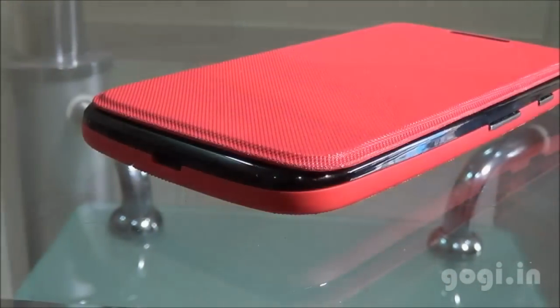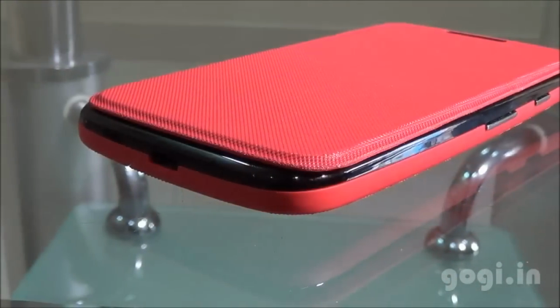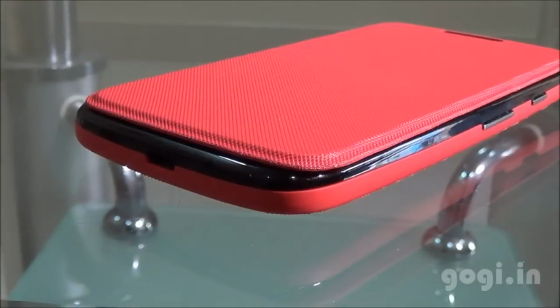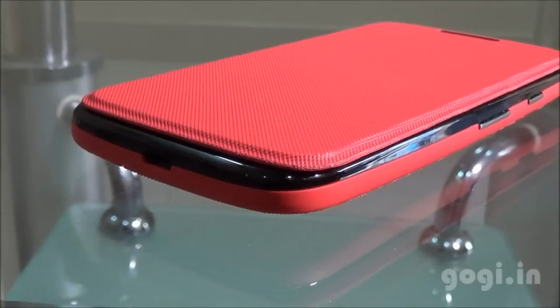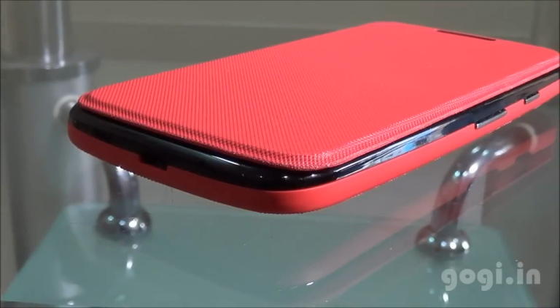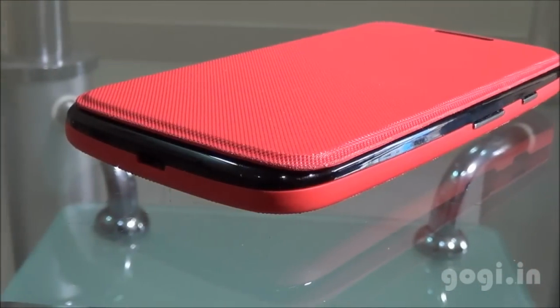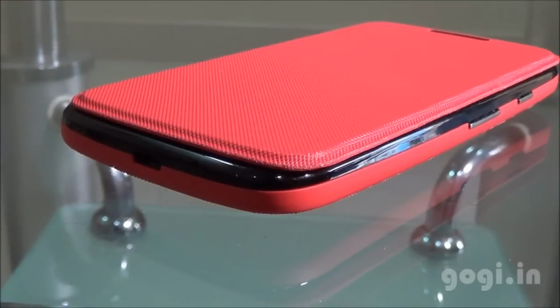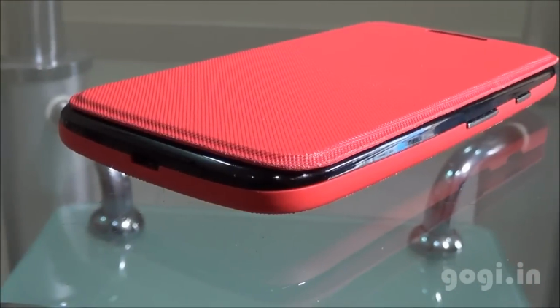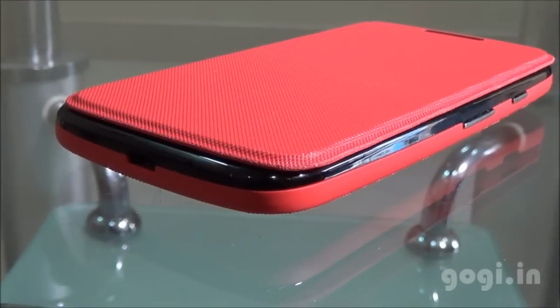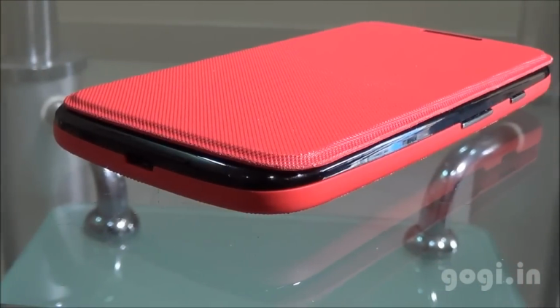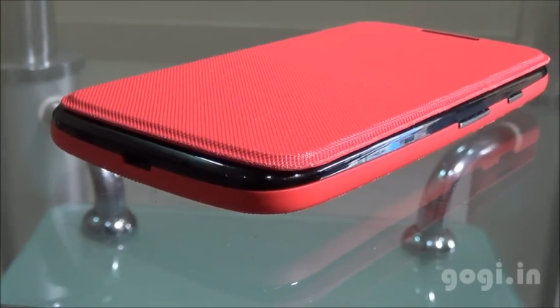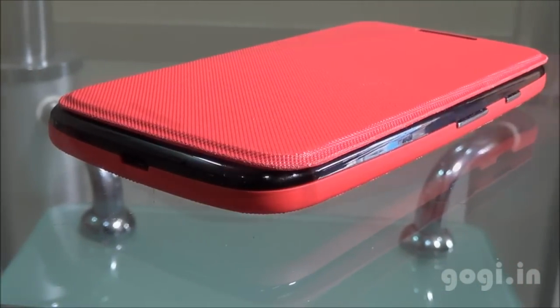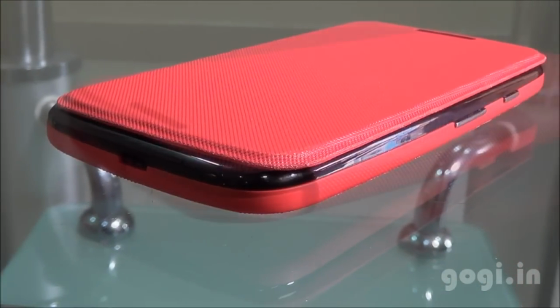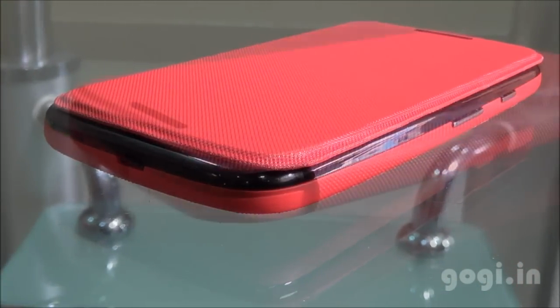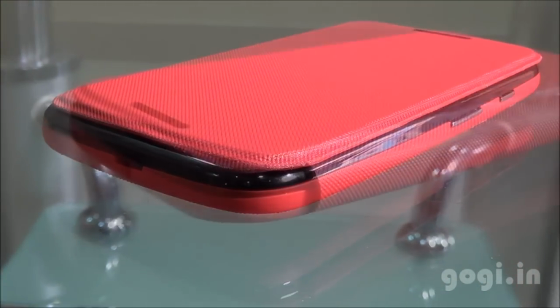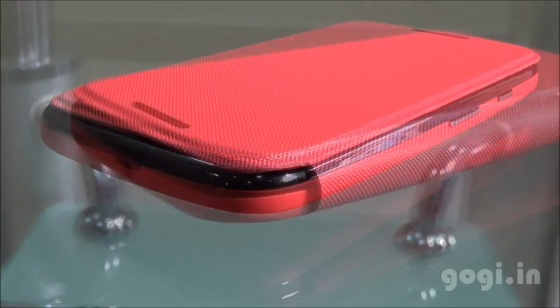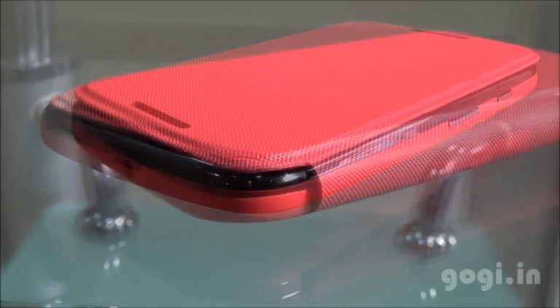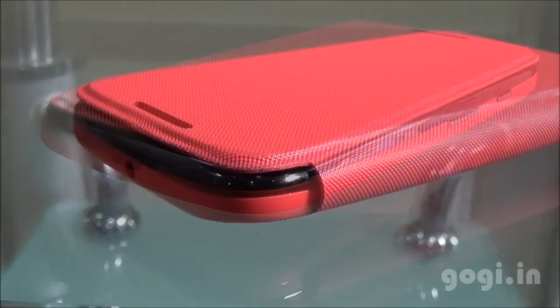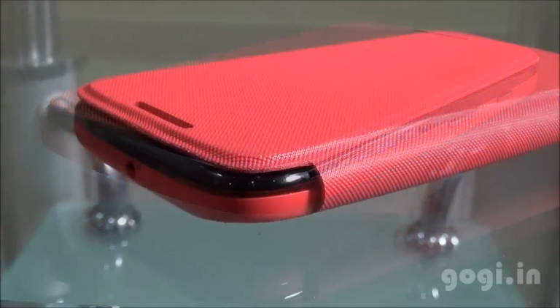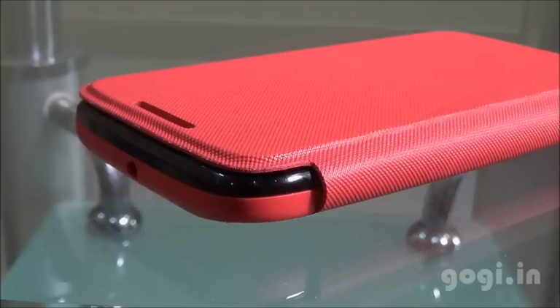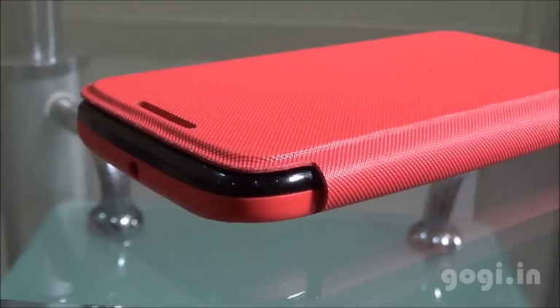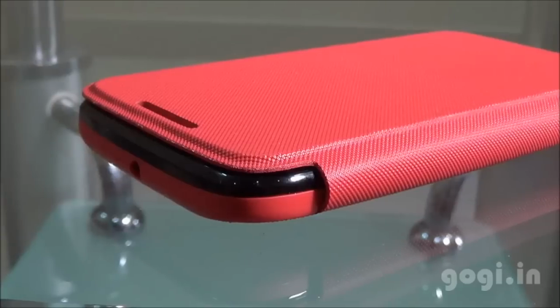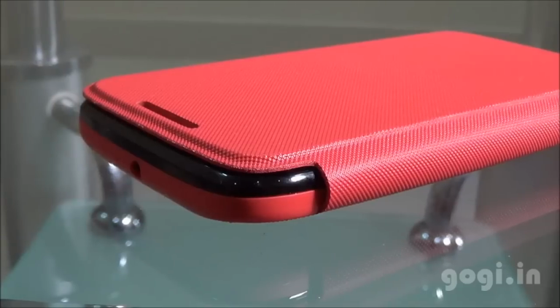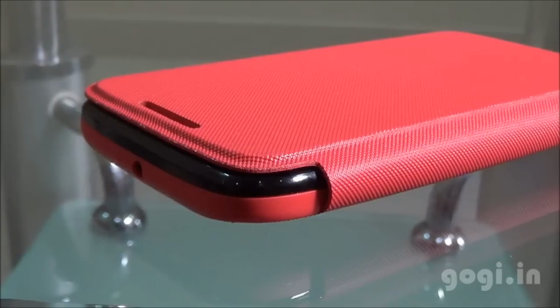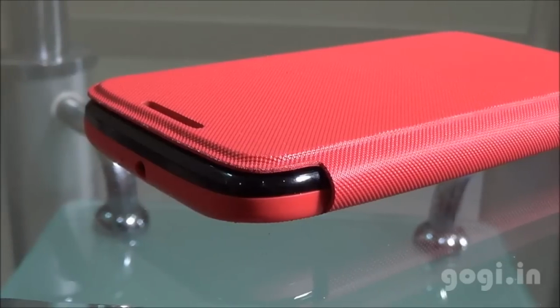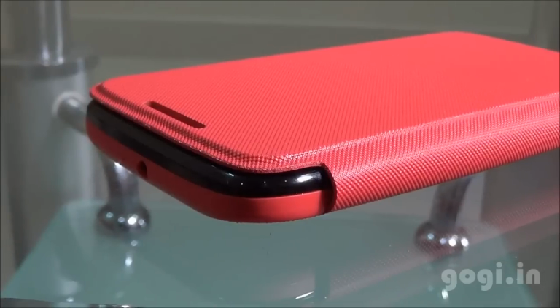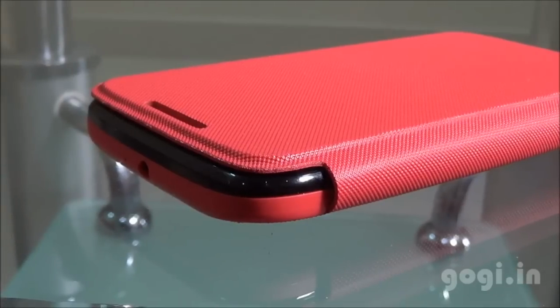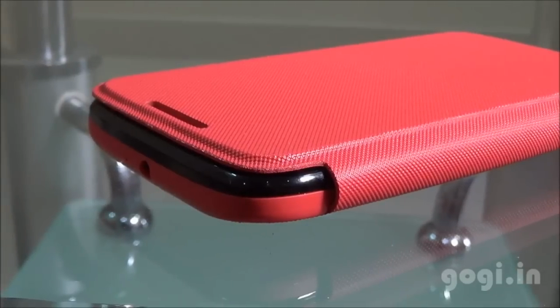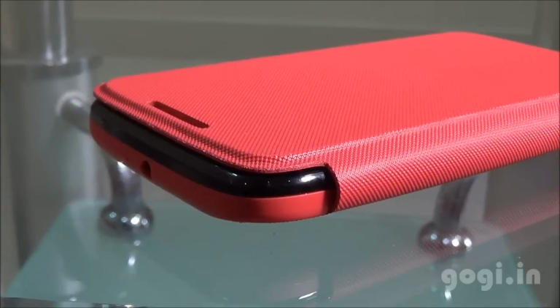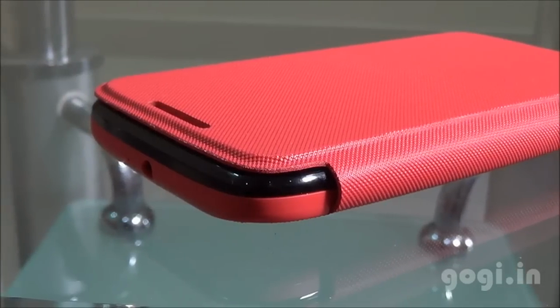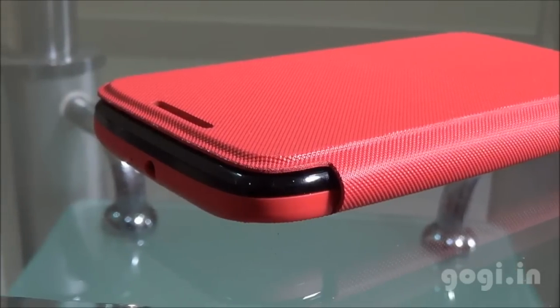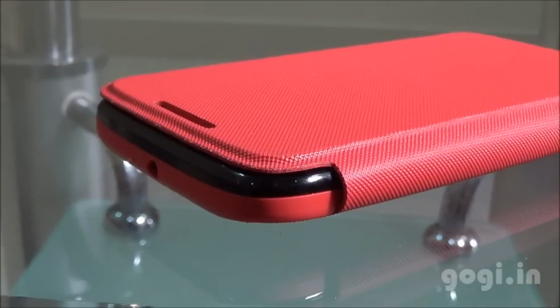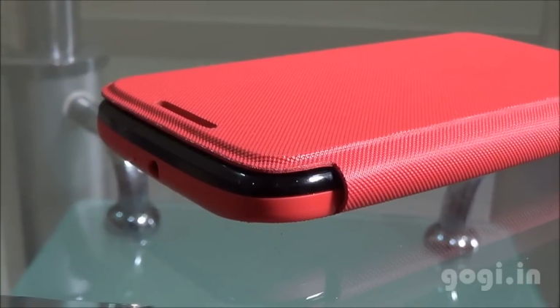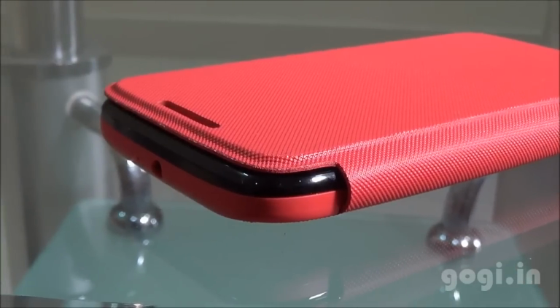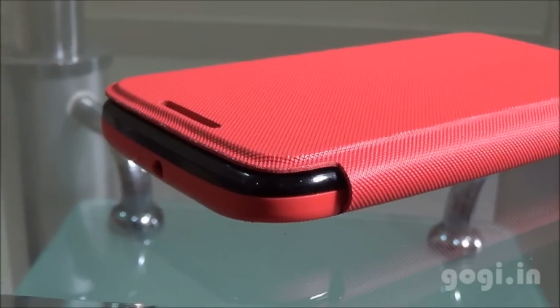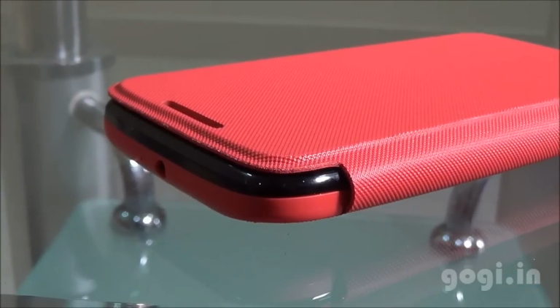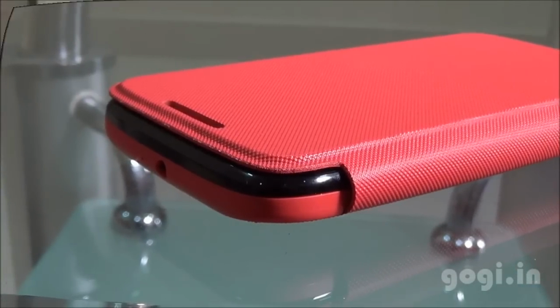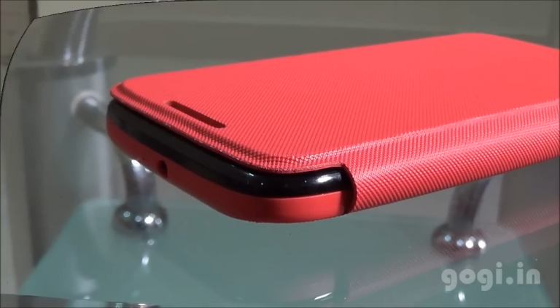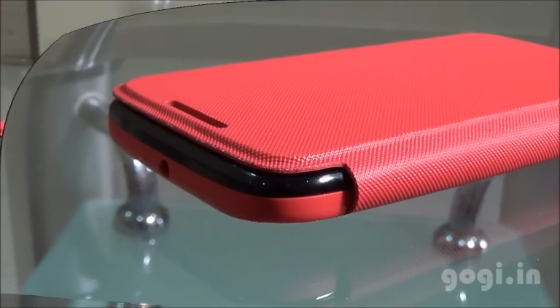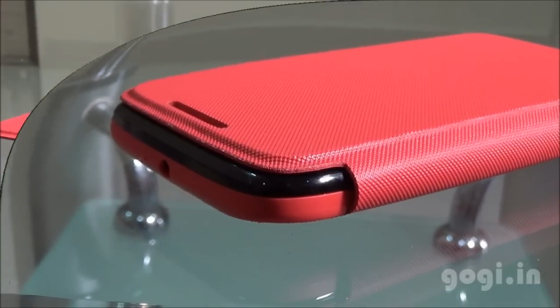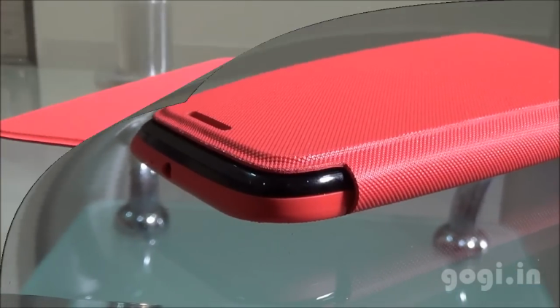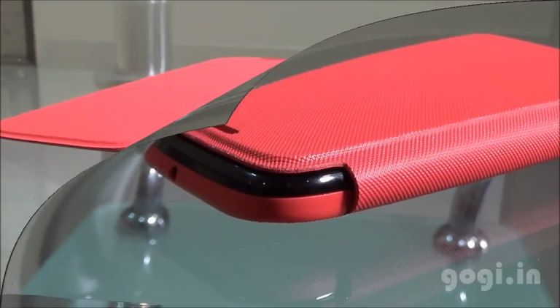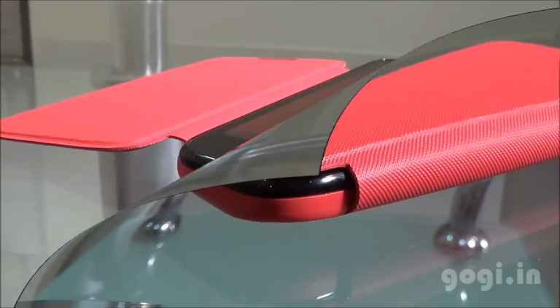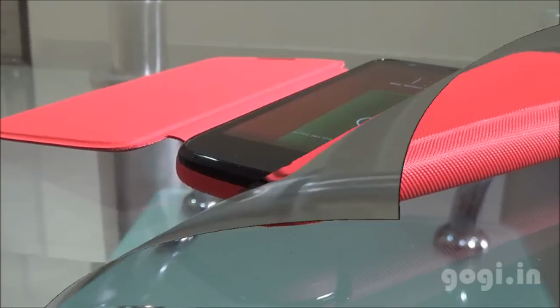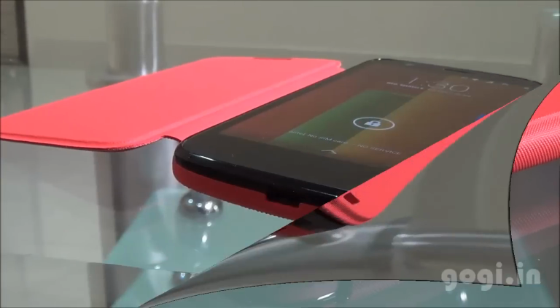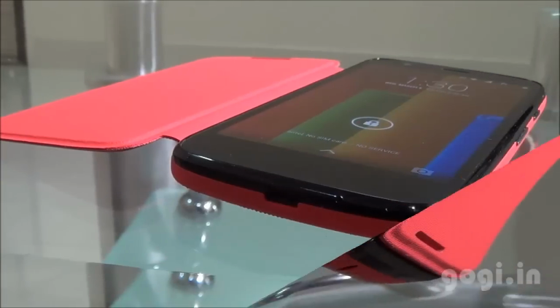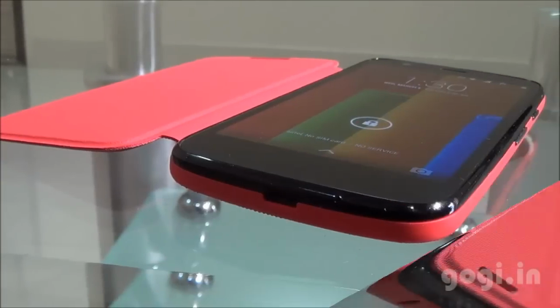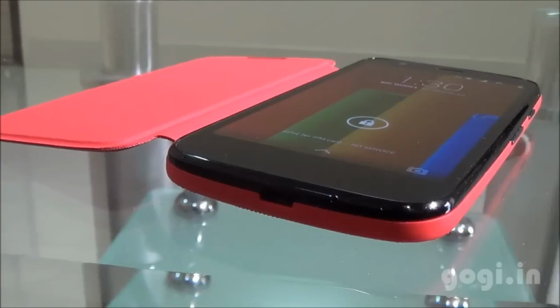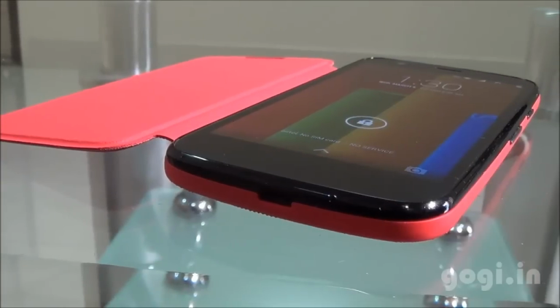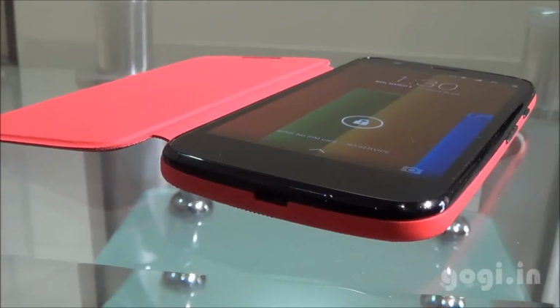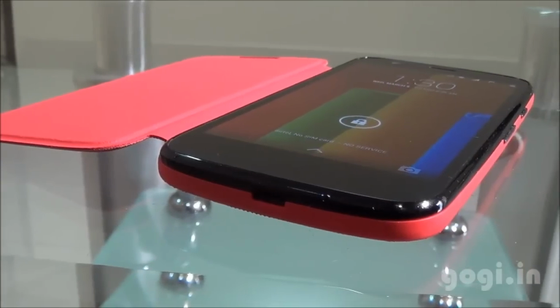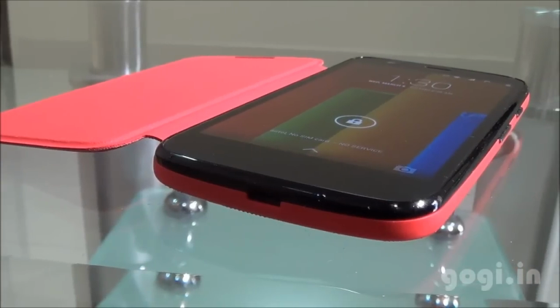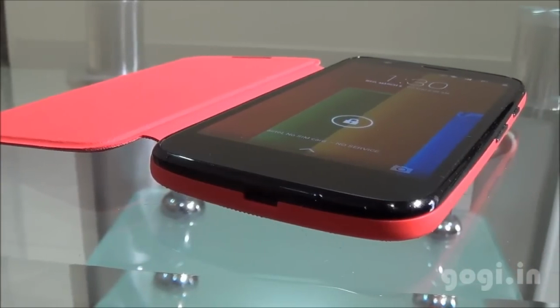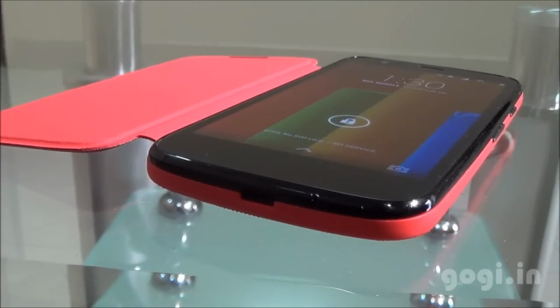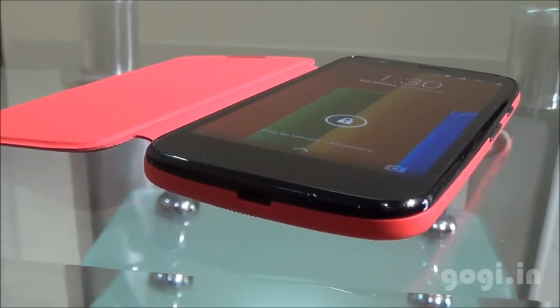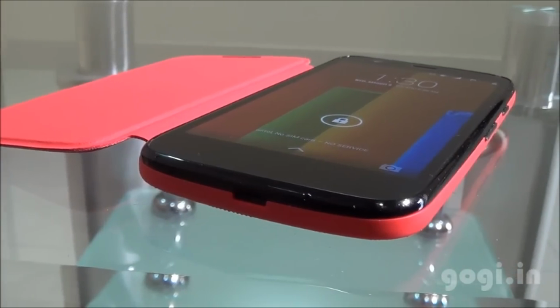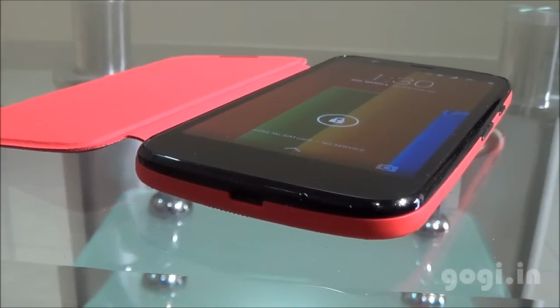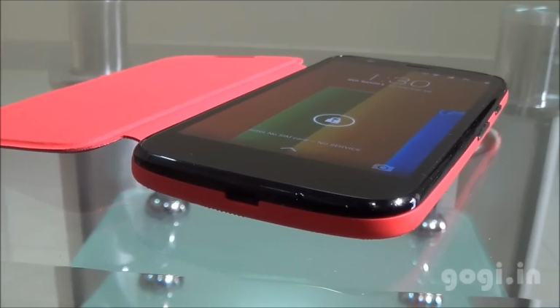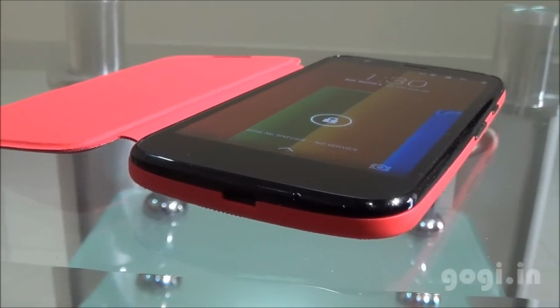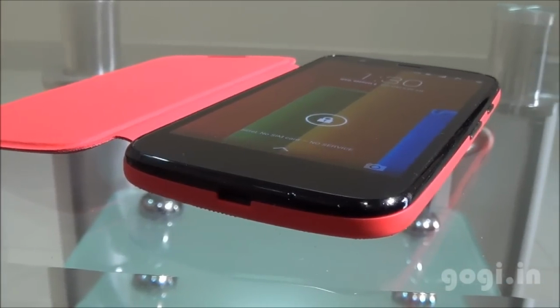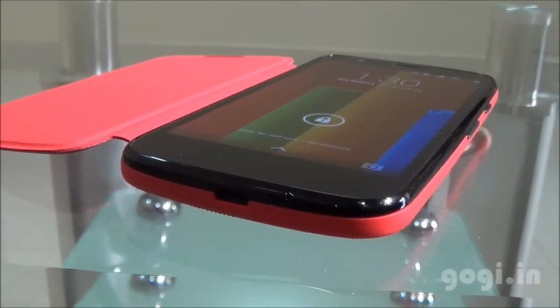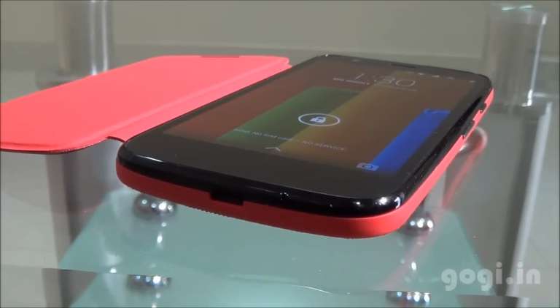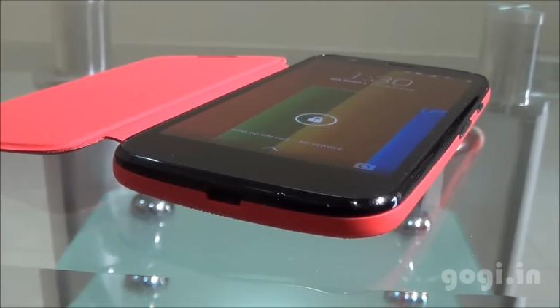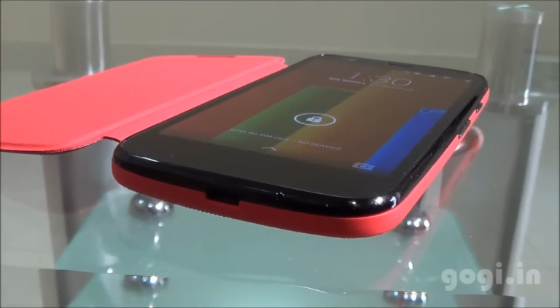The Flip Cover looks good and gives you that extra grip, and of course for the price of approximately Rs.1500, it is pricey.